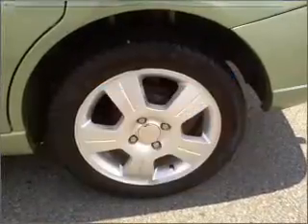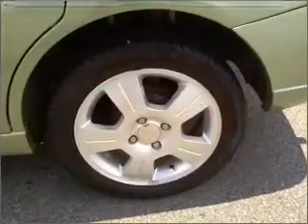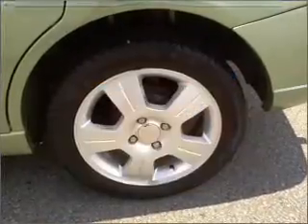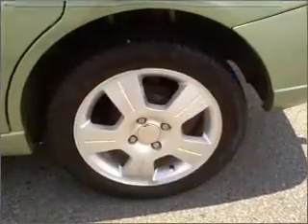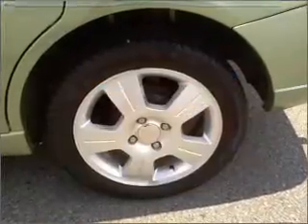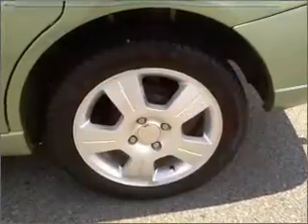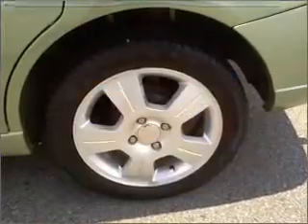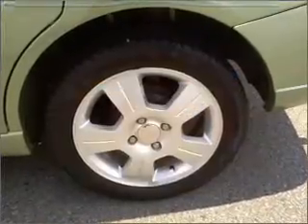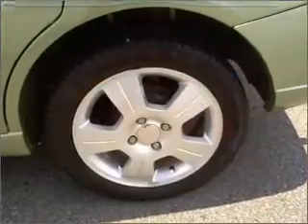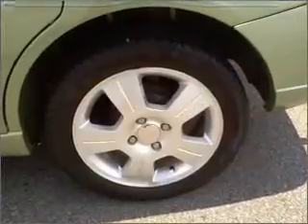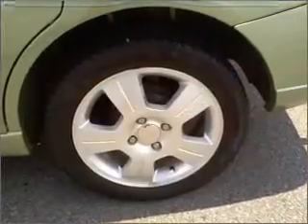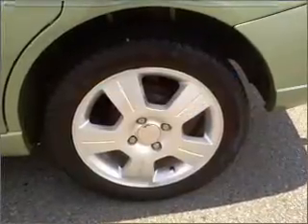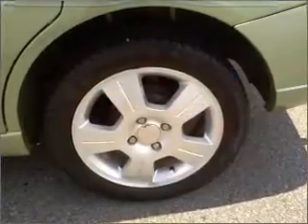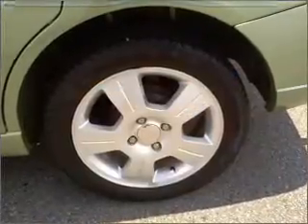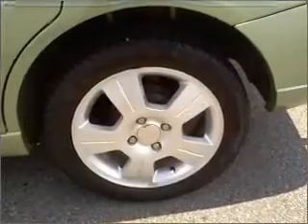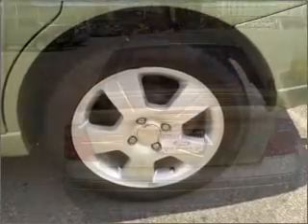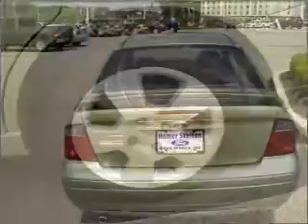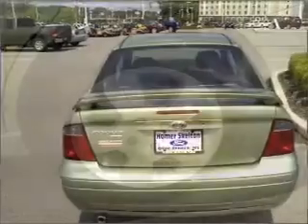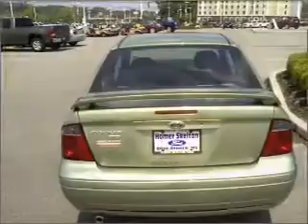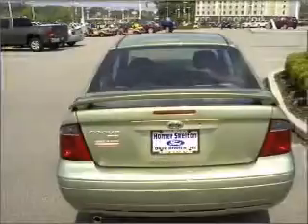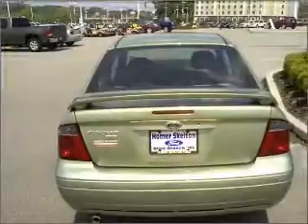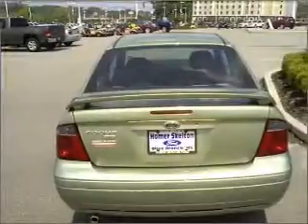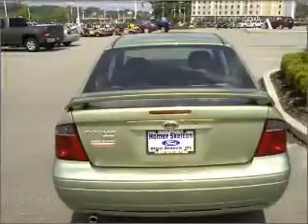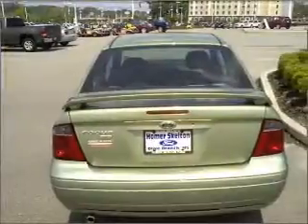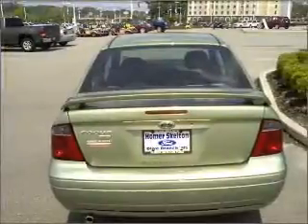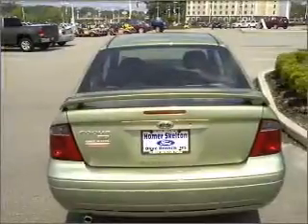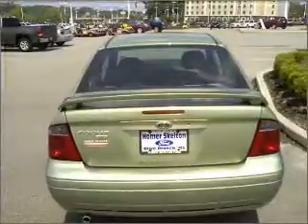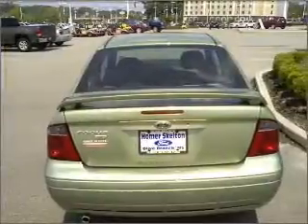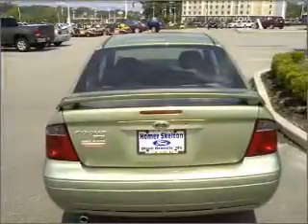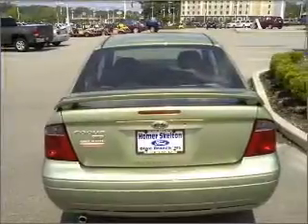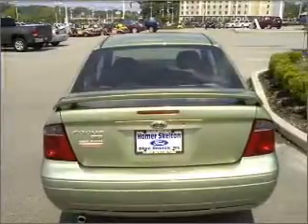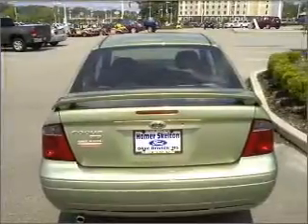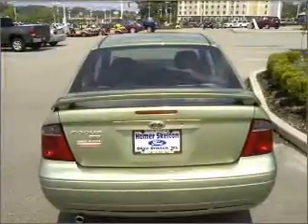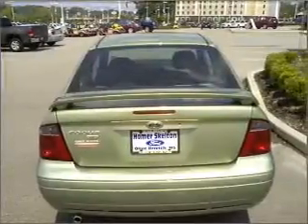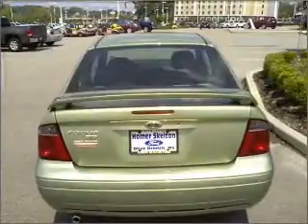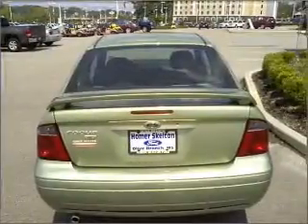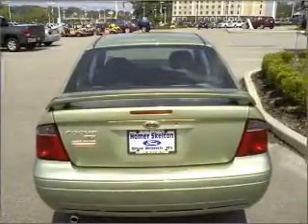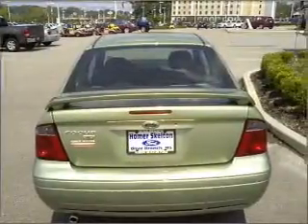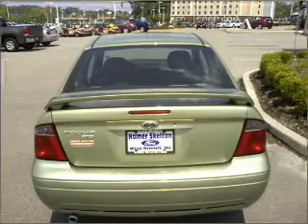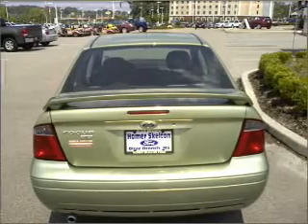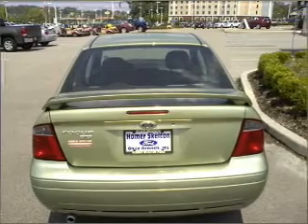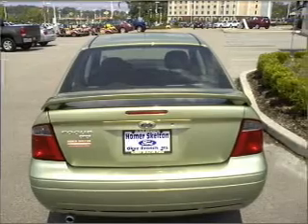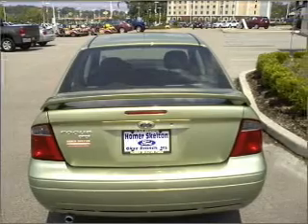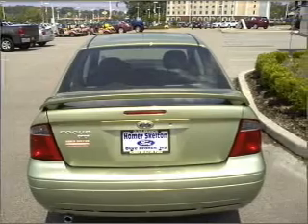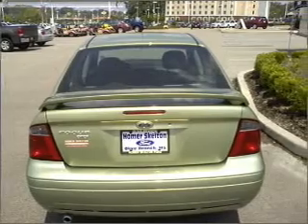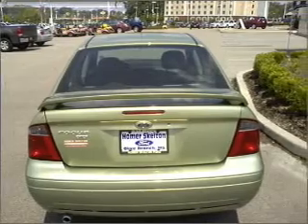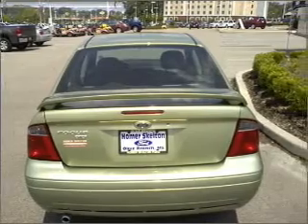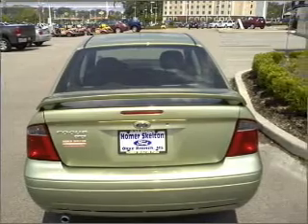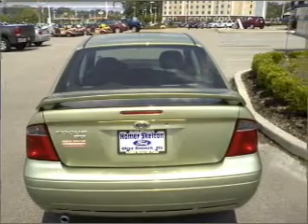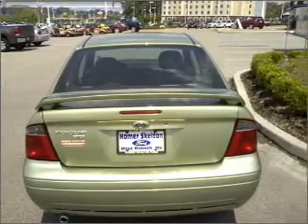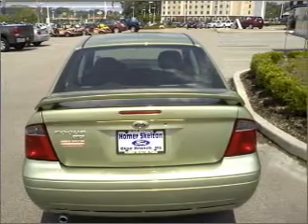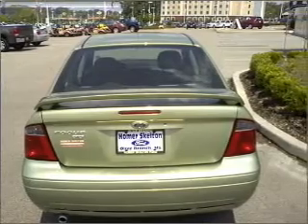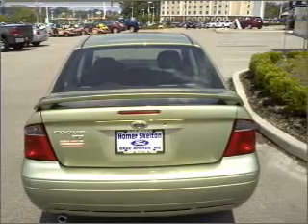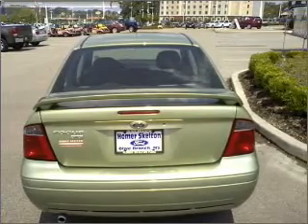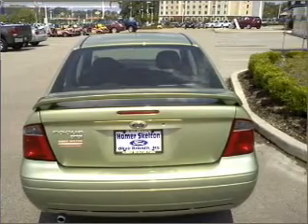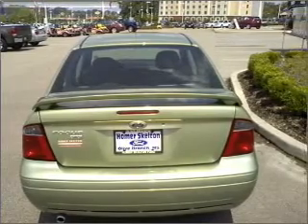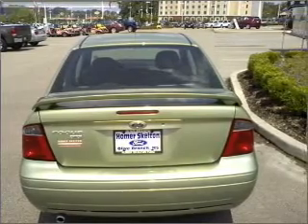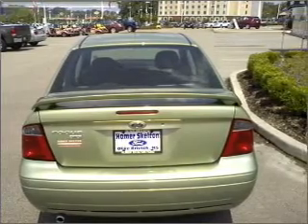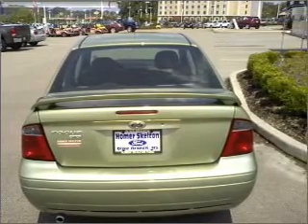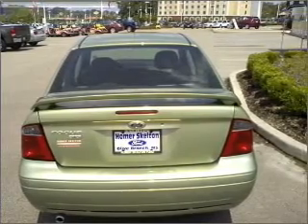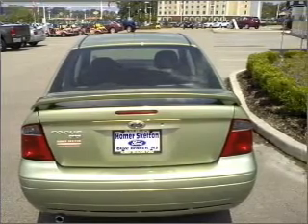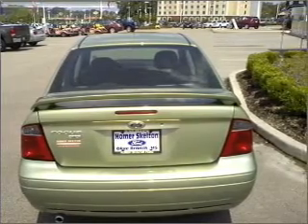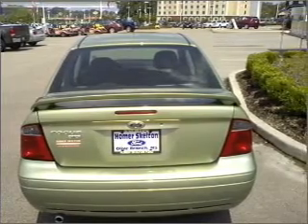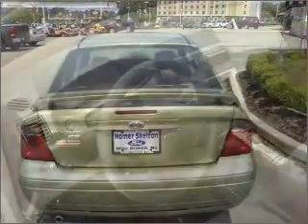With a reliable engine connected to a smooth shifting automatic transmission, premium wheels give a more luxurious look.